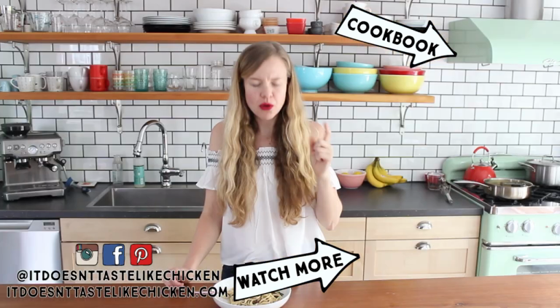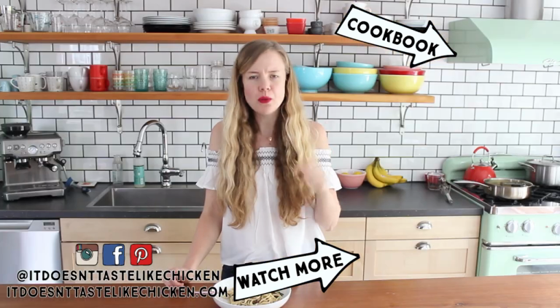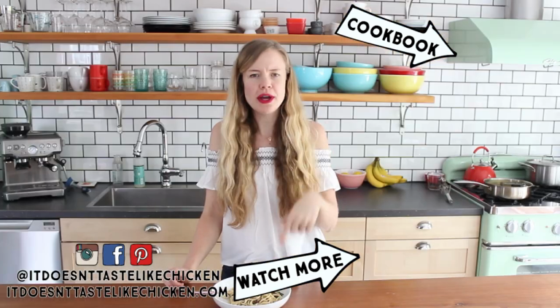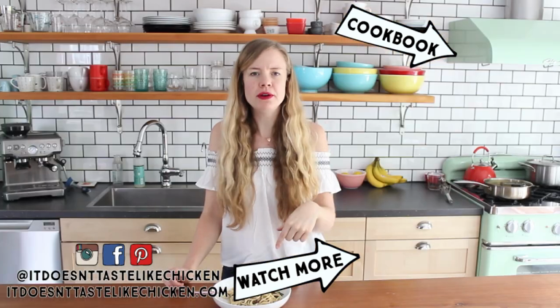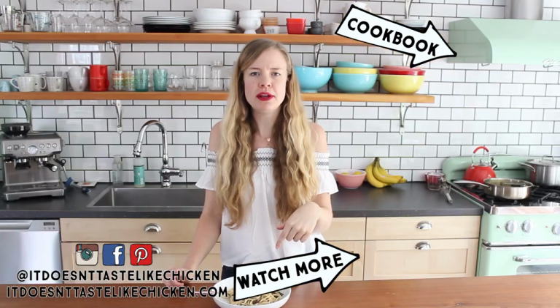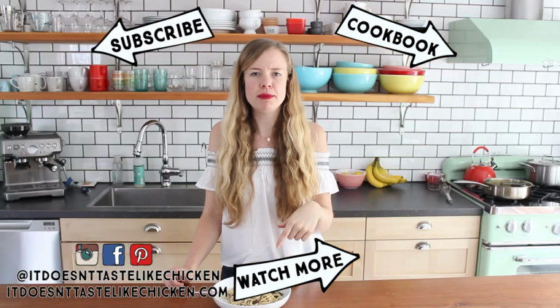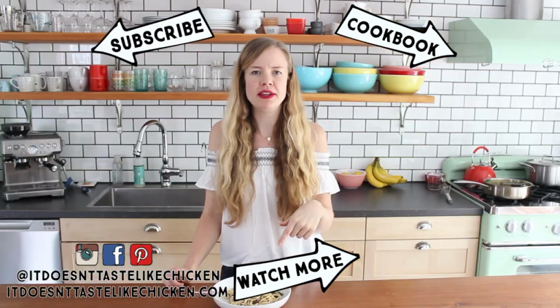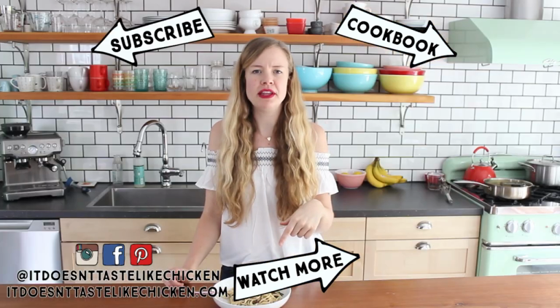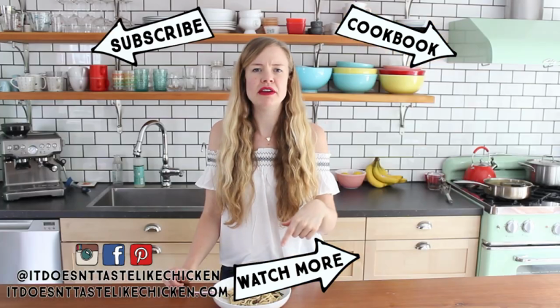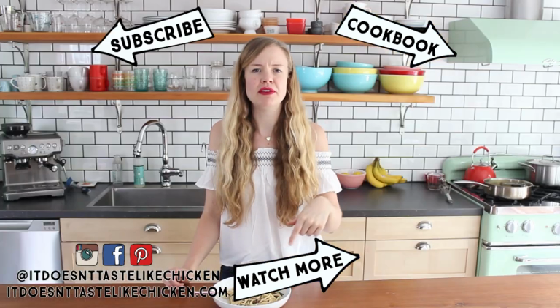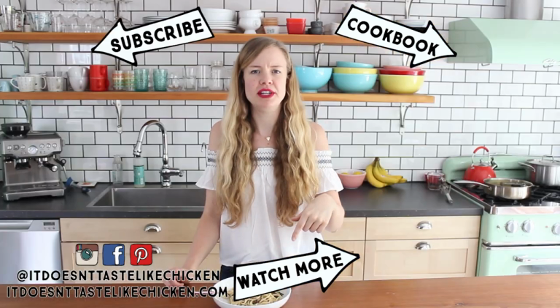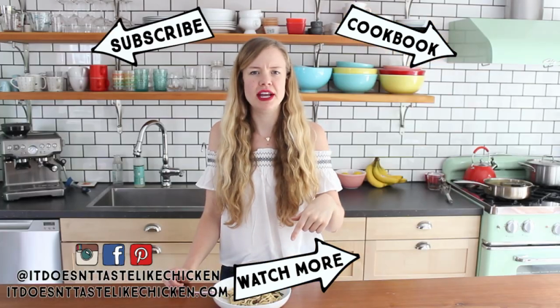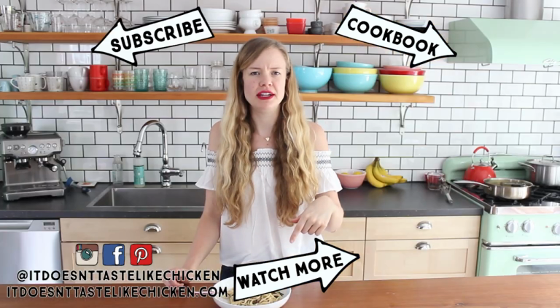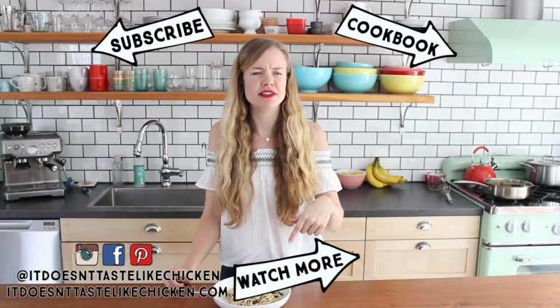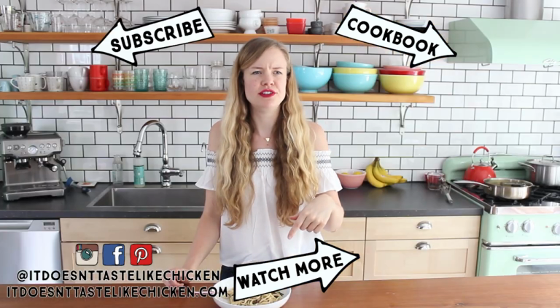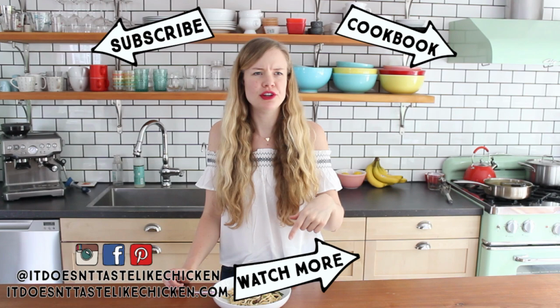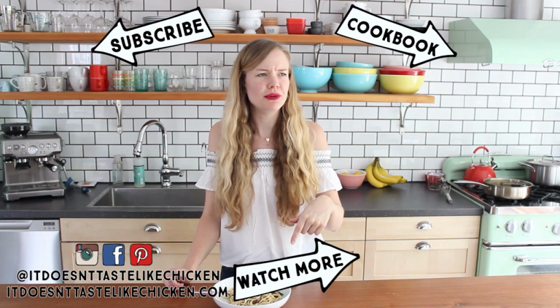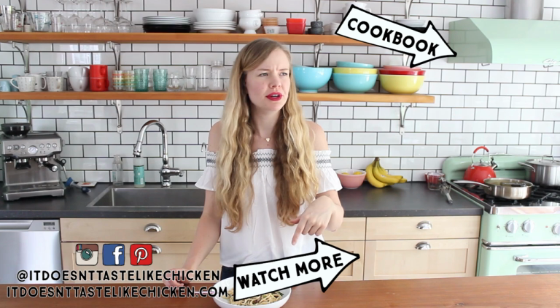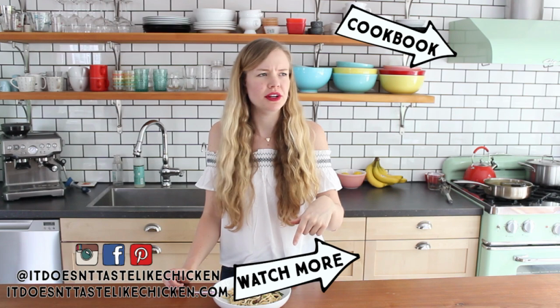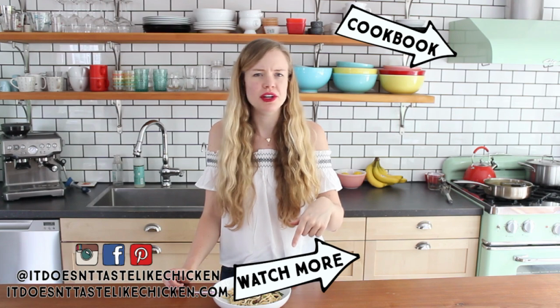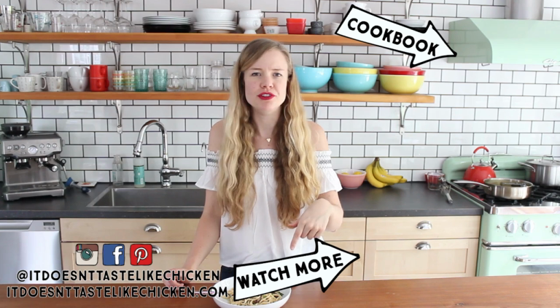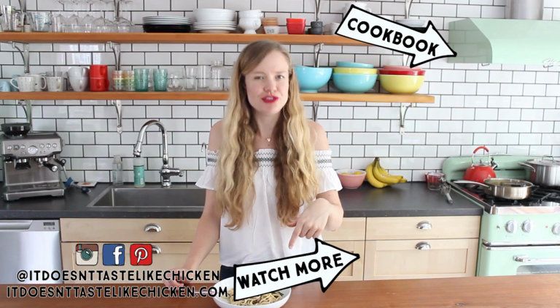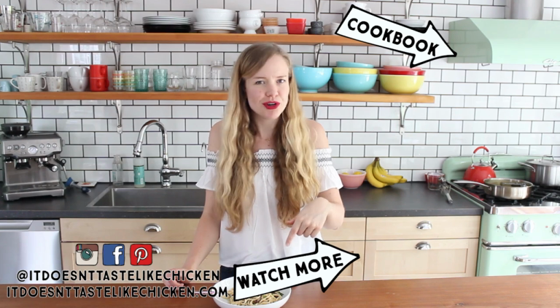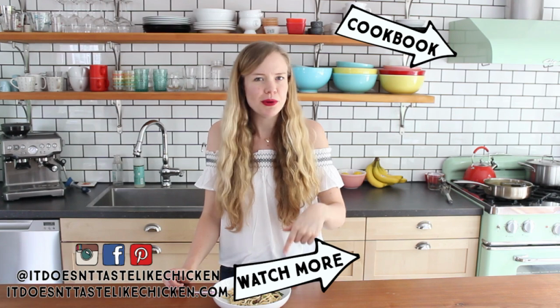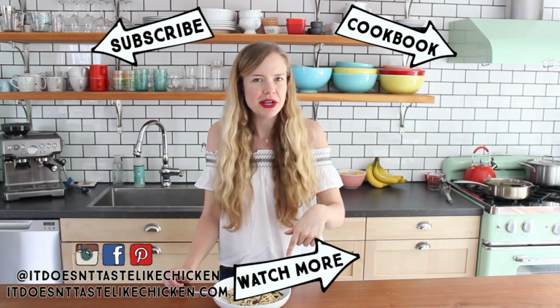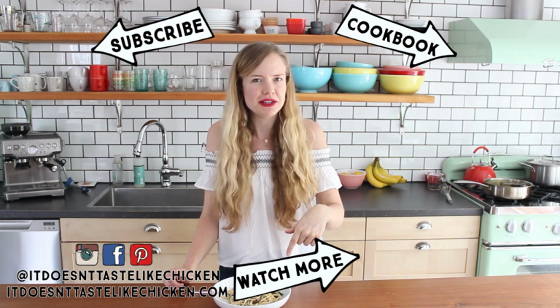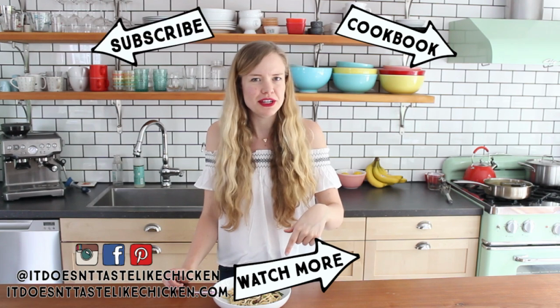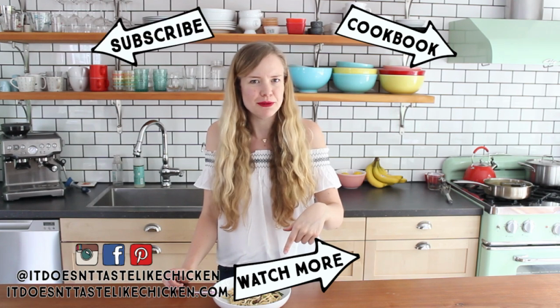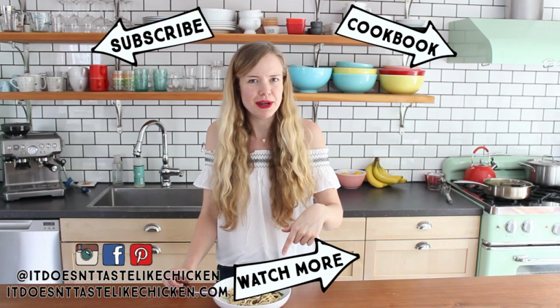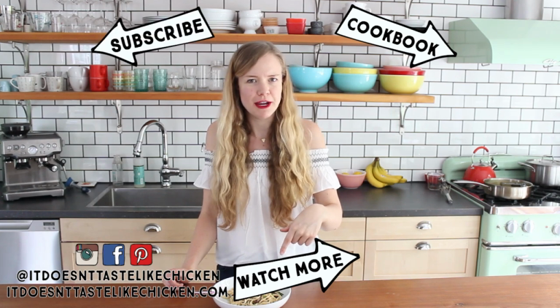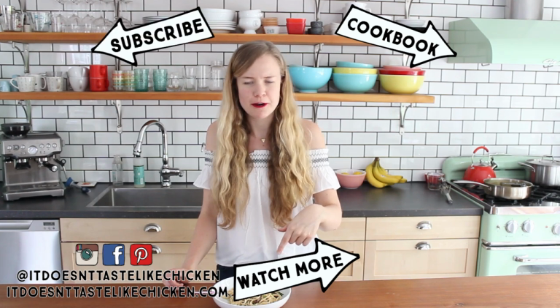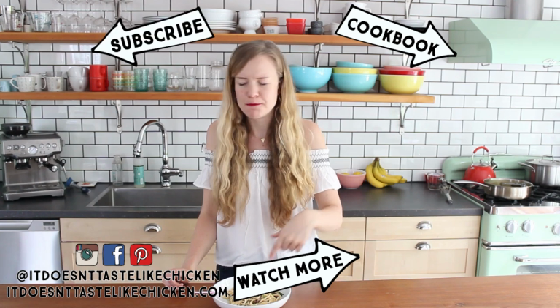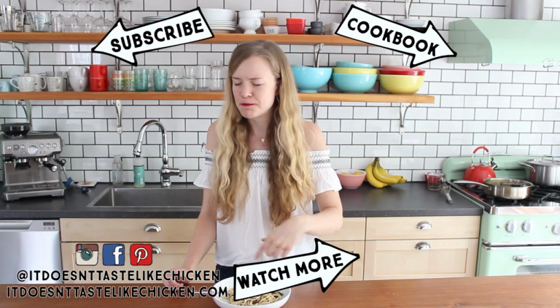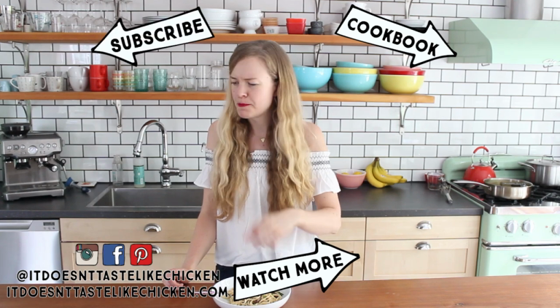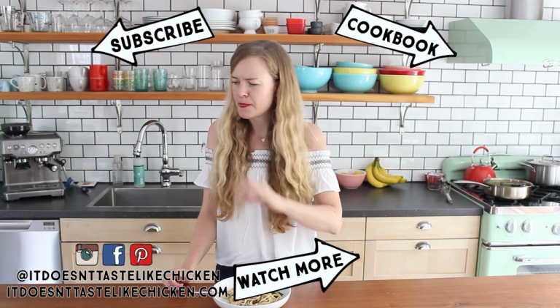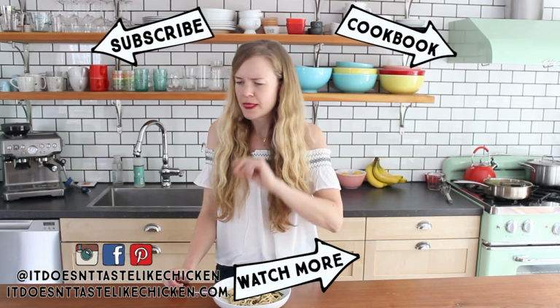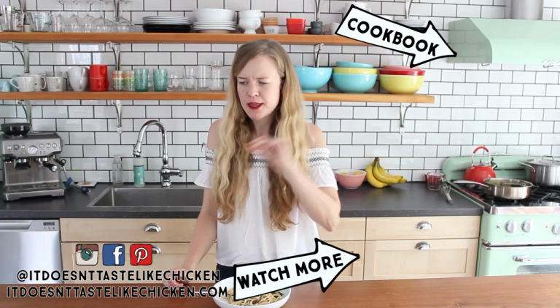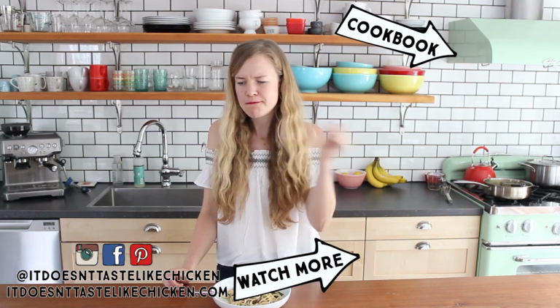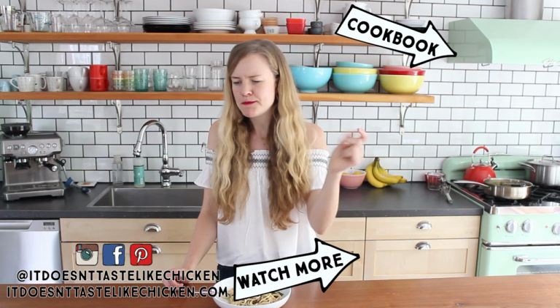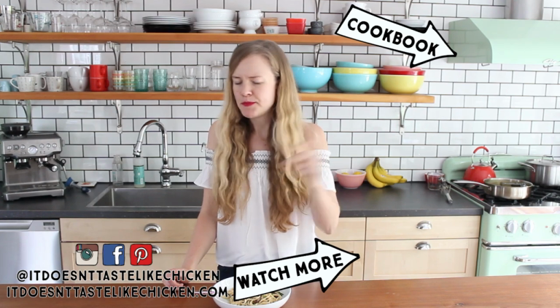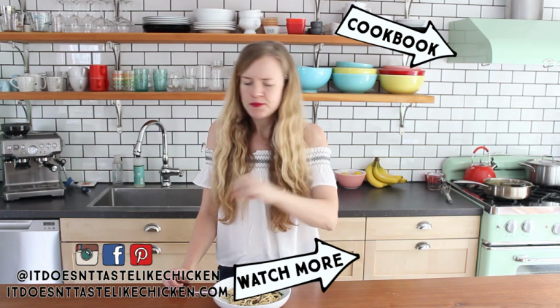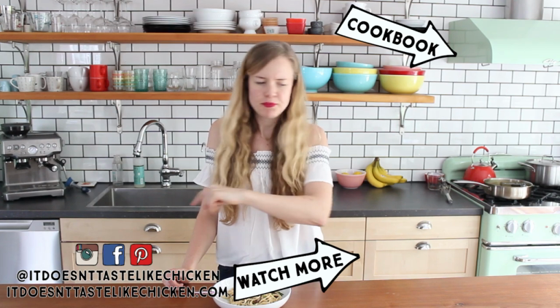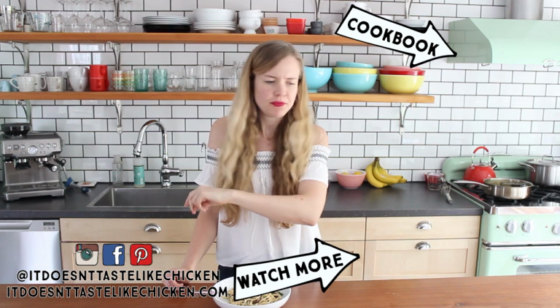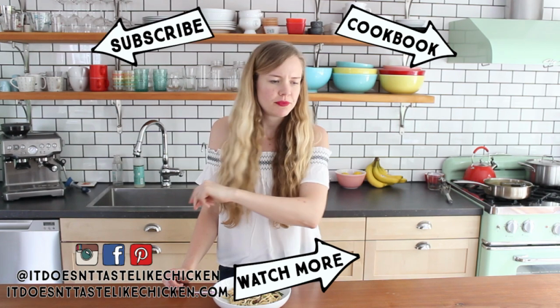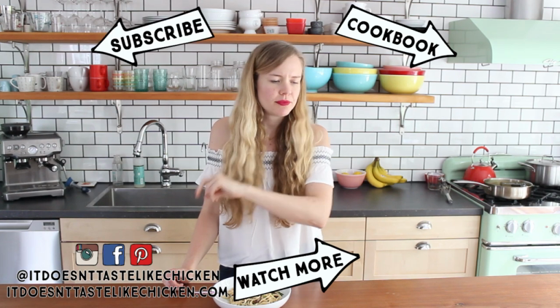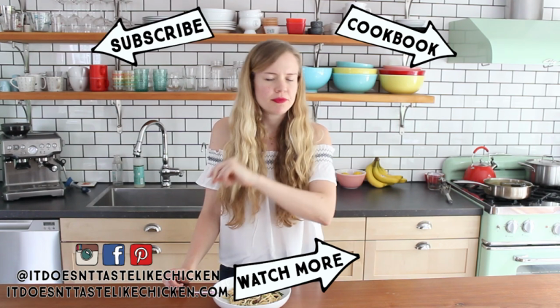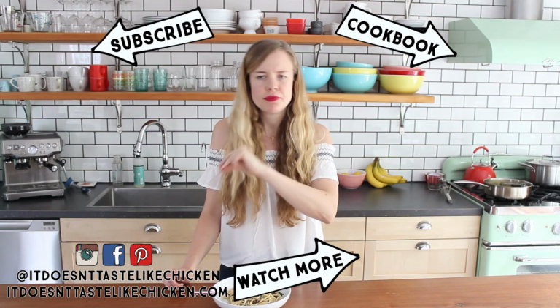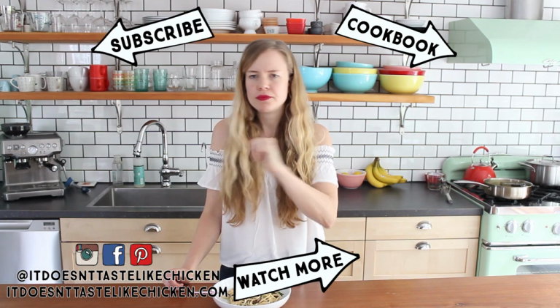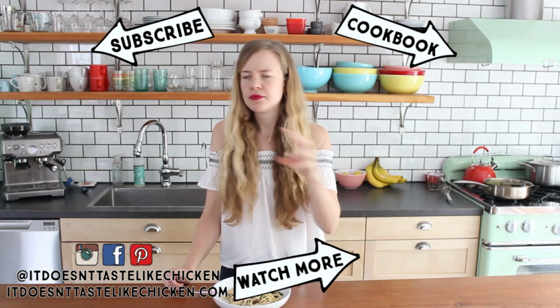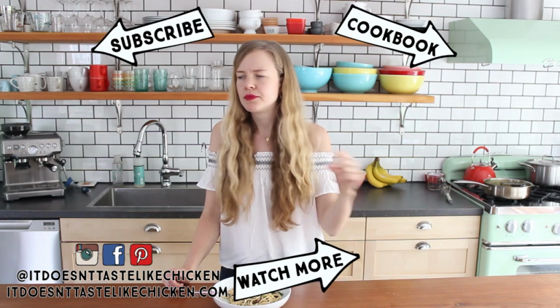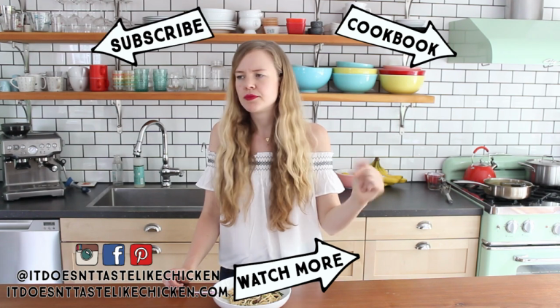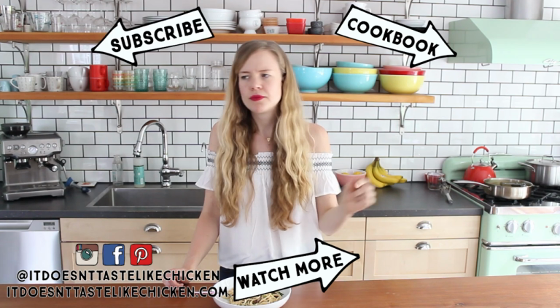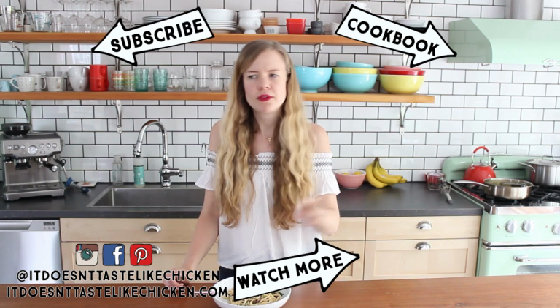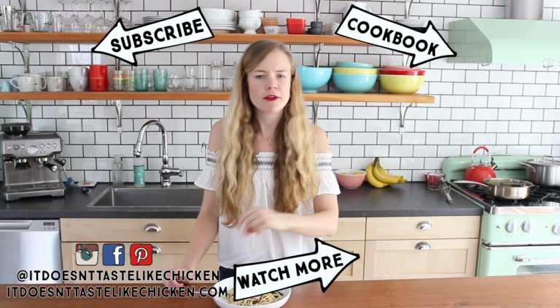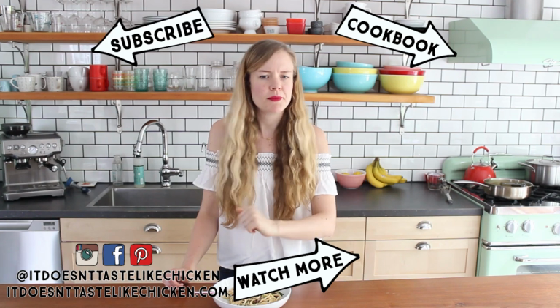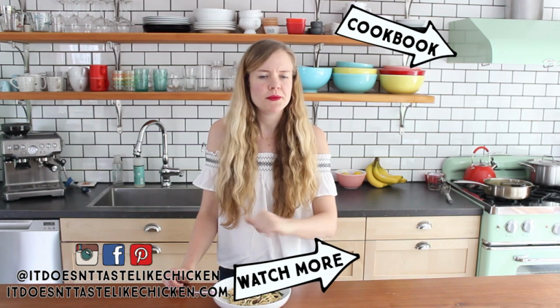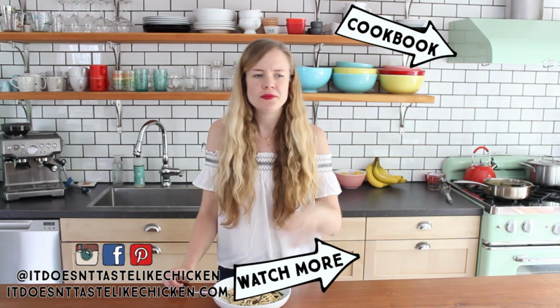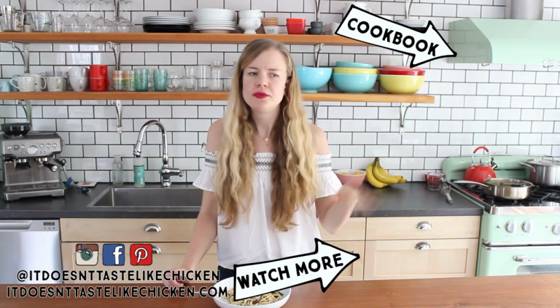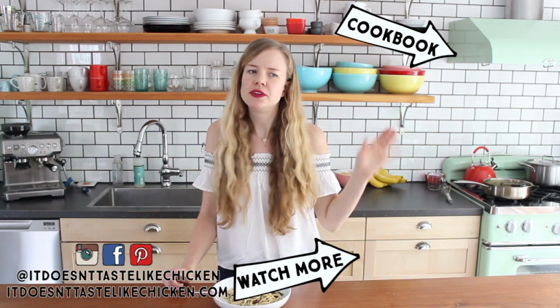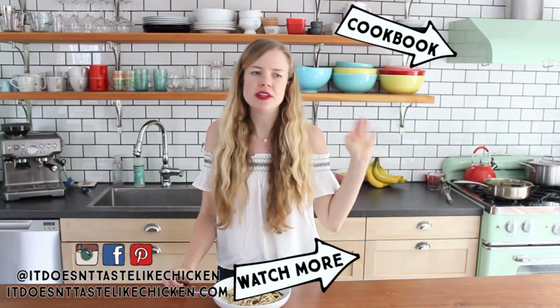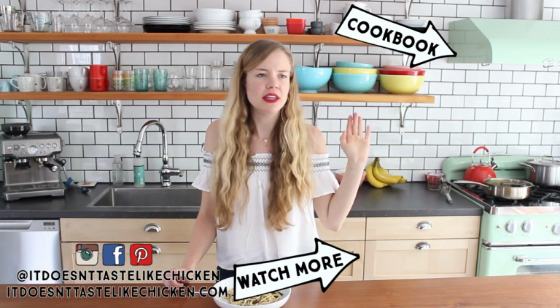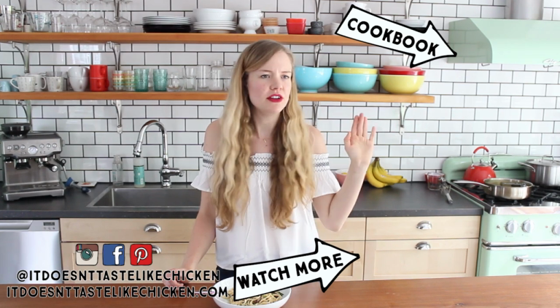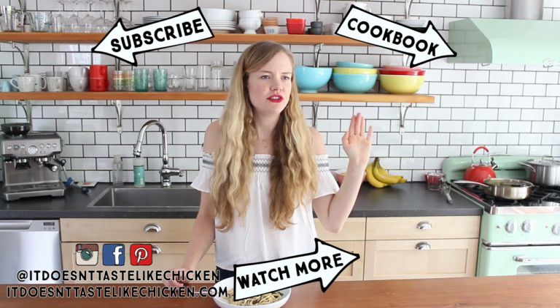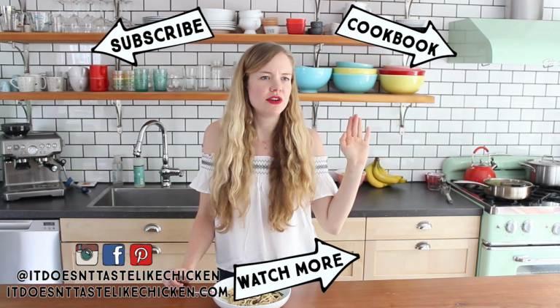Why don't I make that every day? It's so good and so easy to make. Delish.